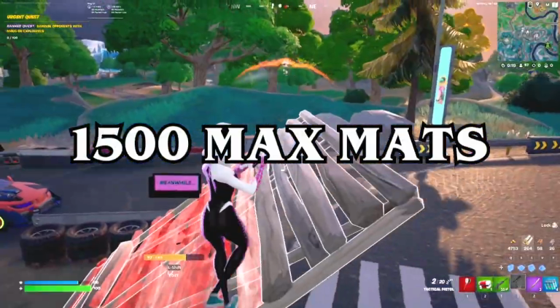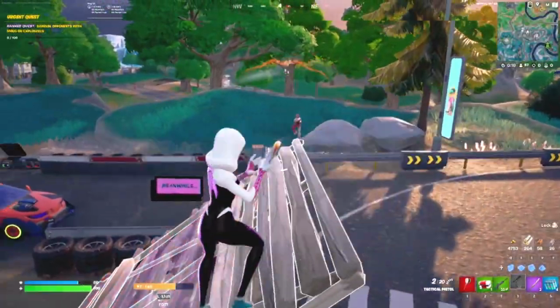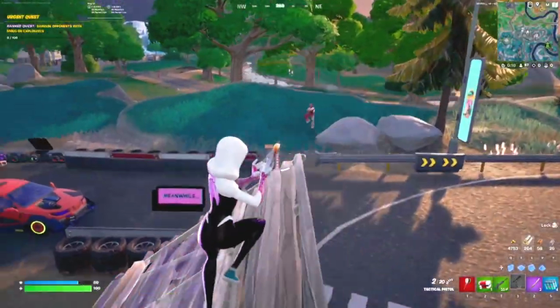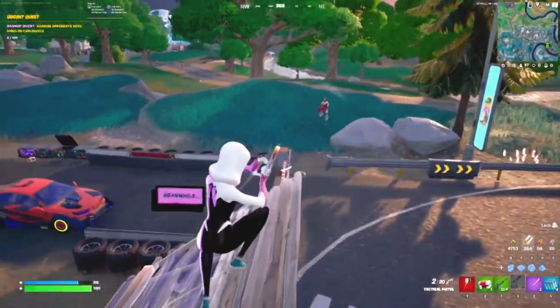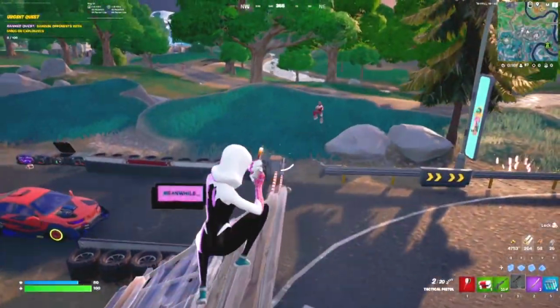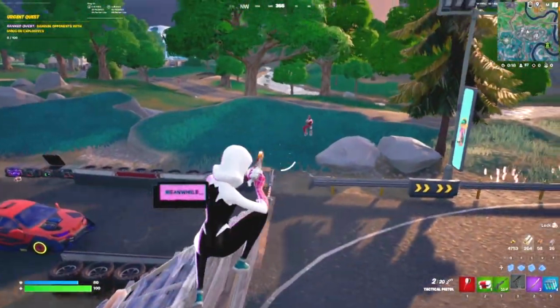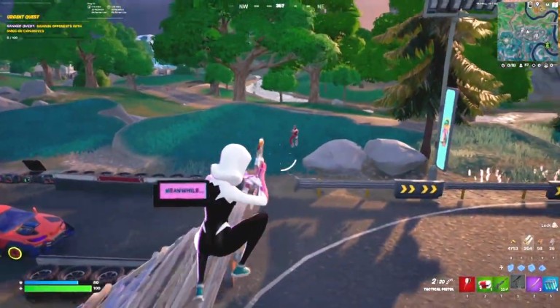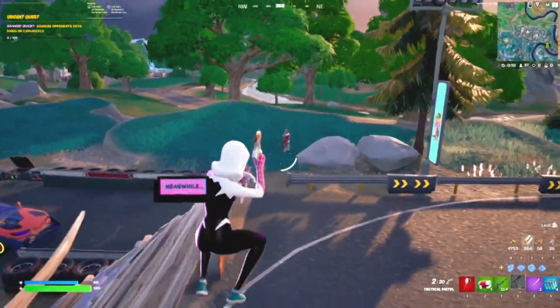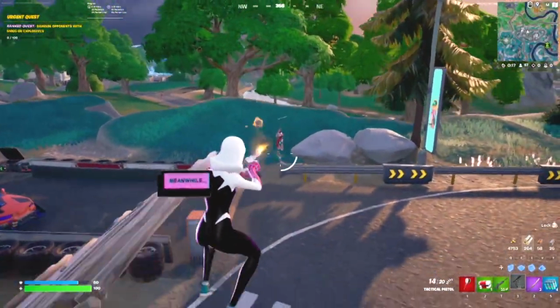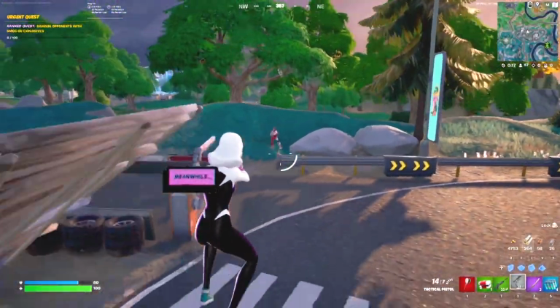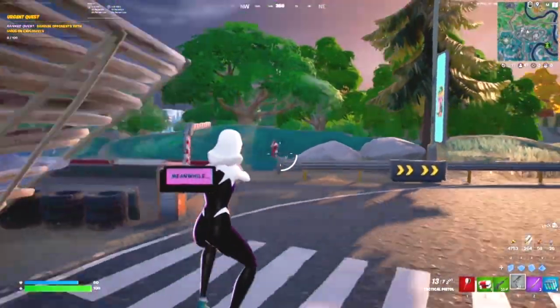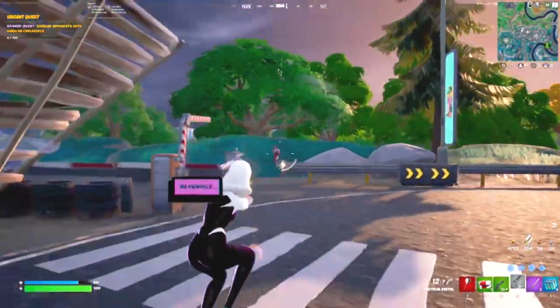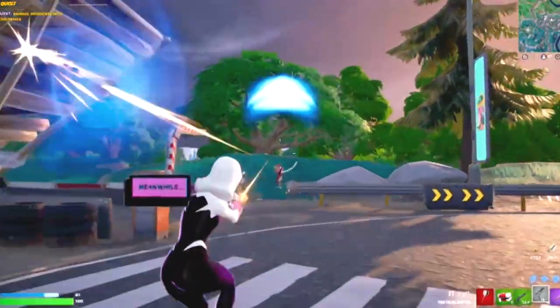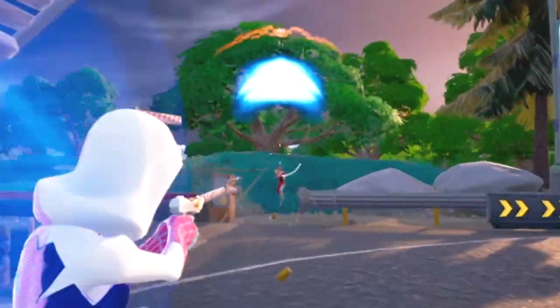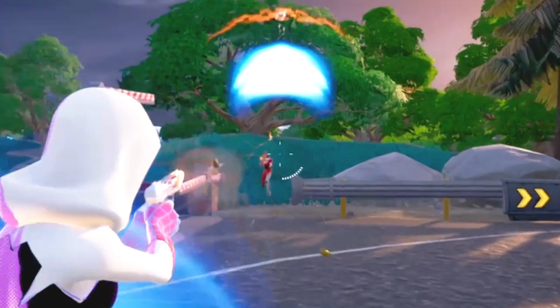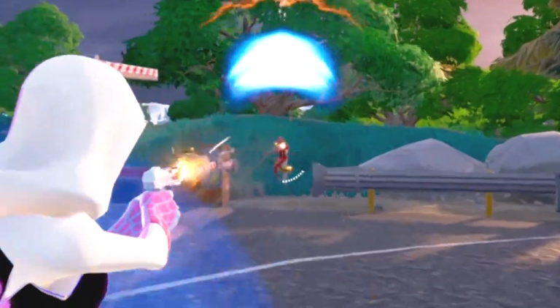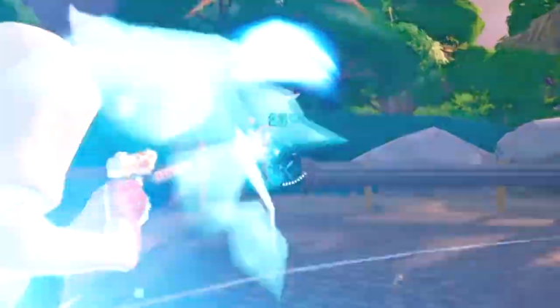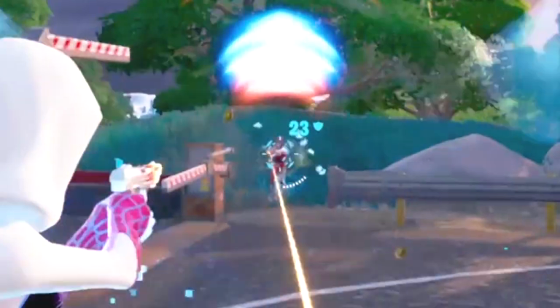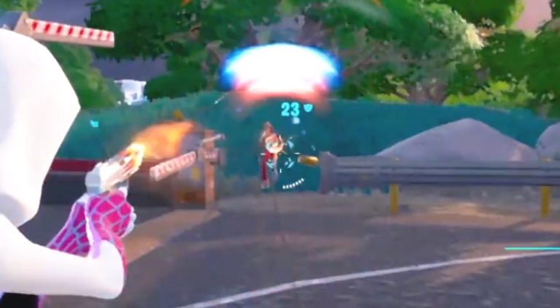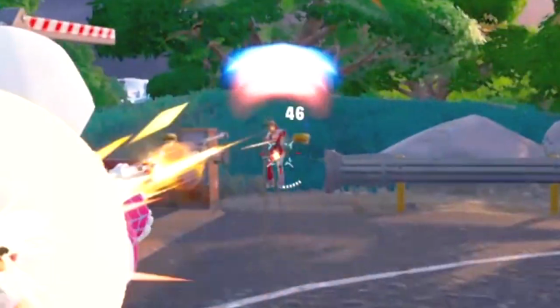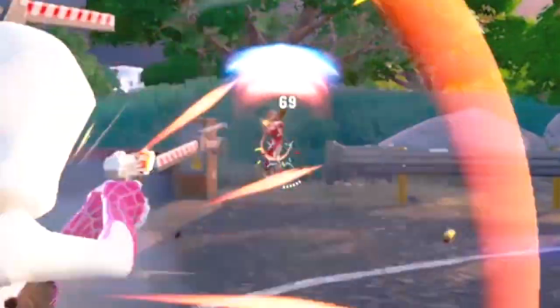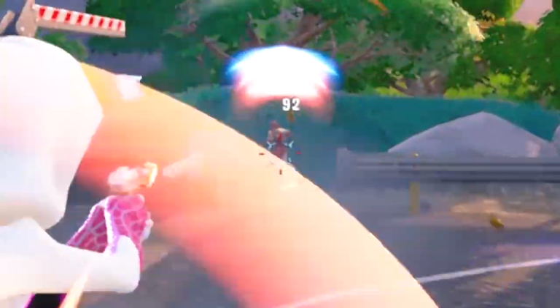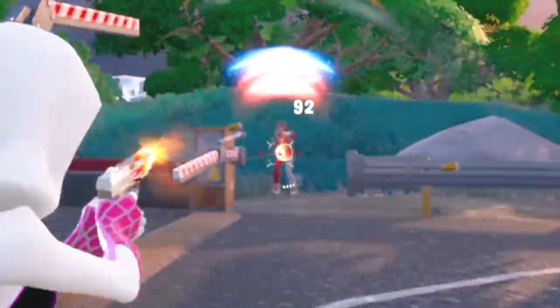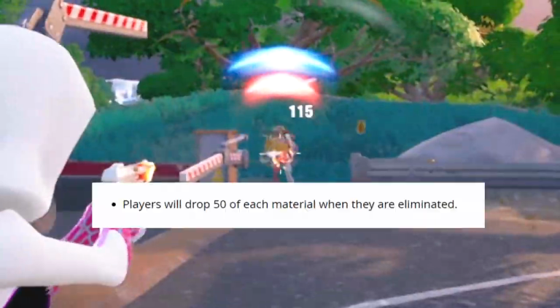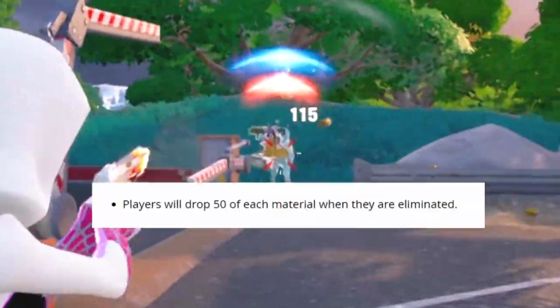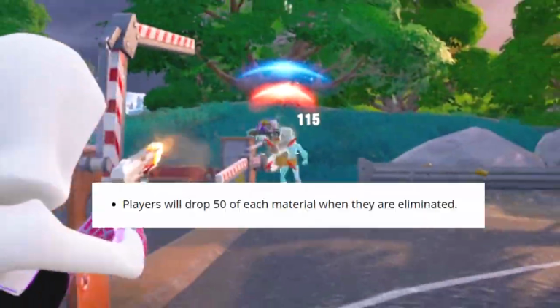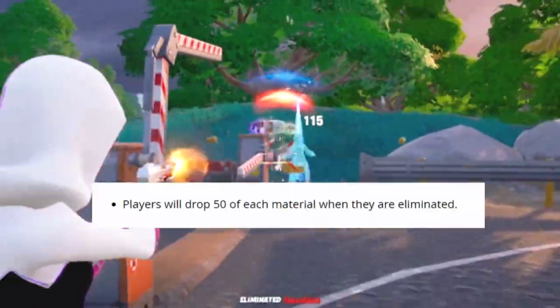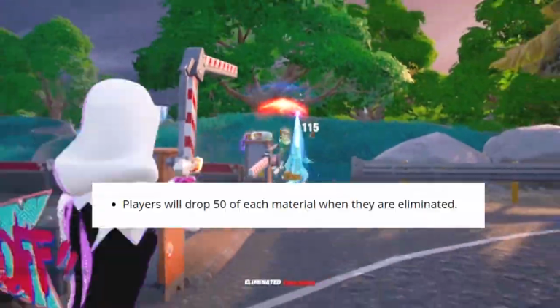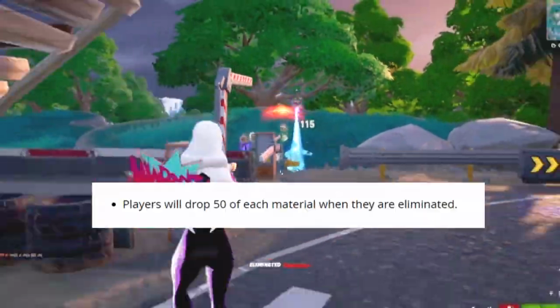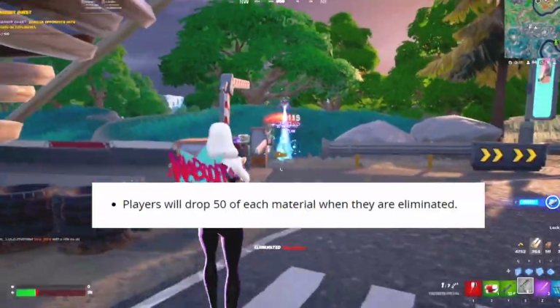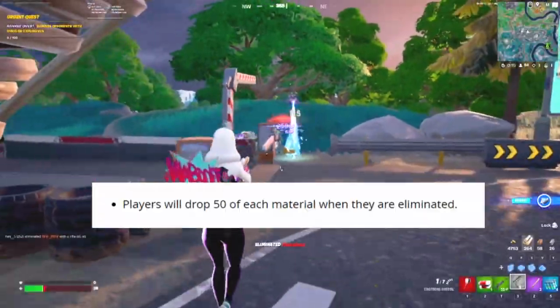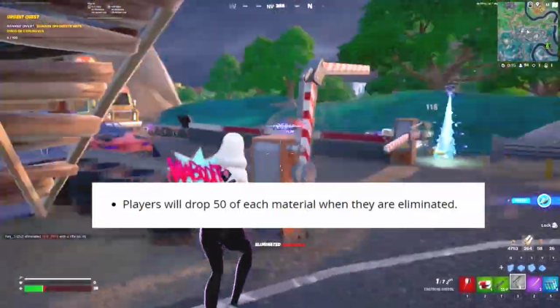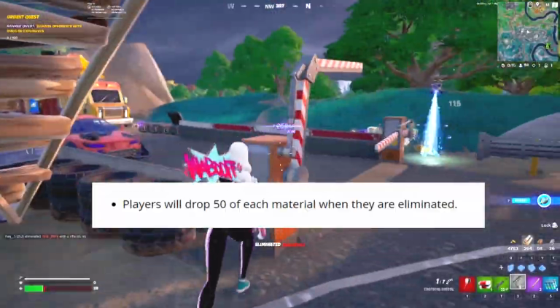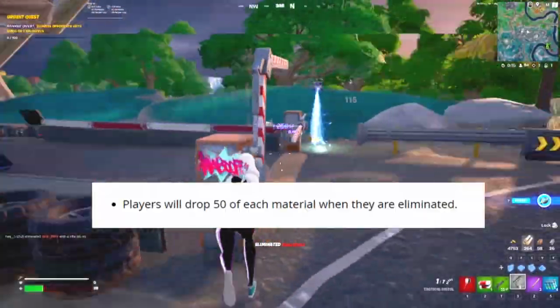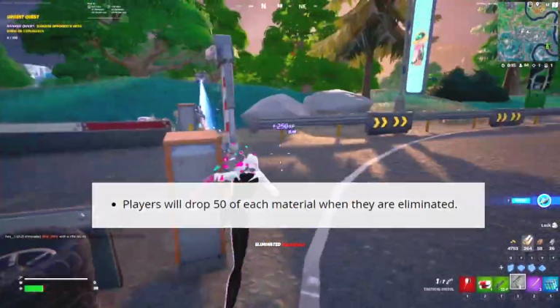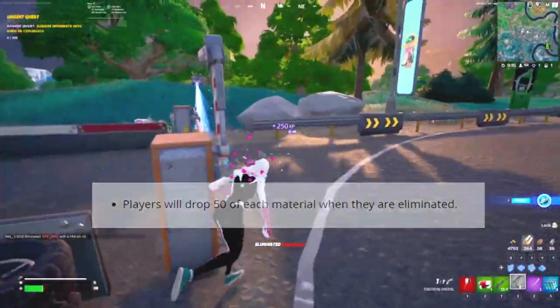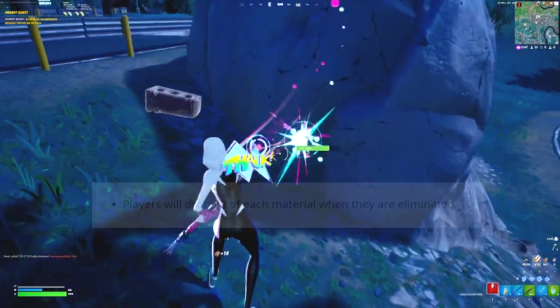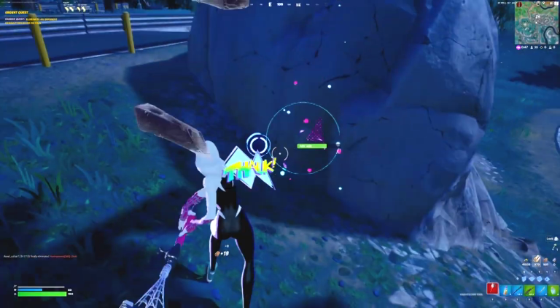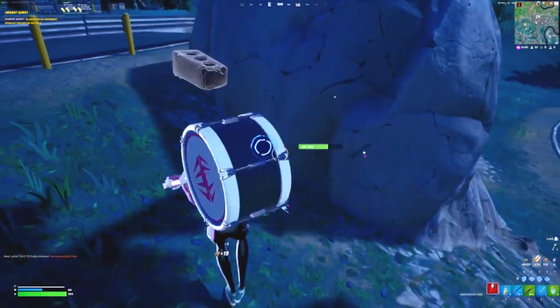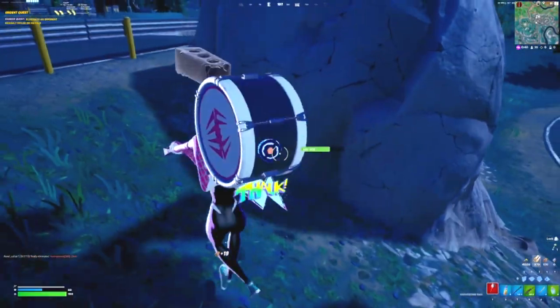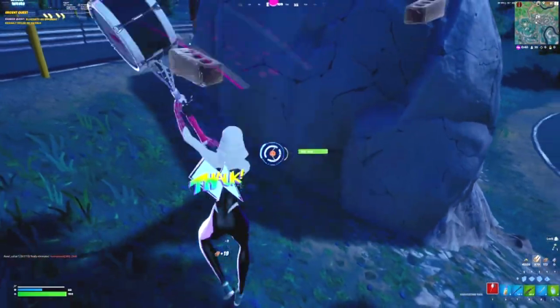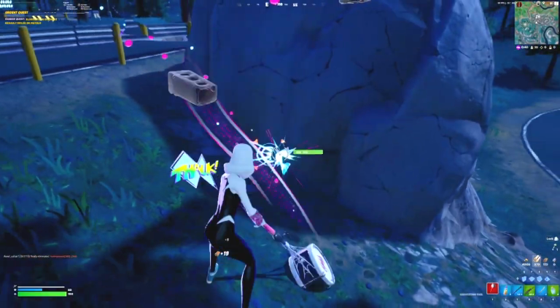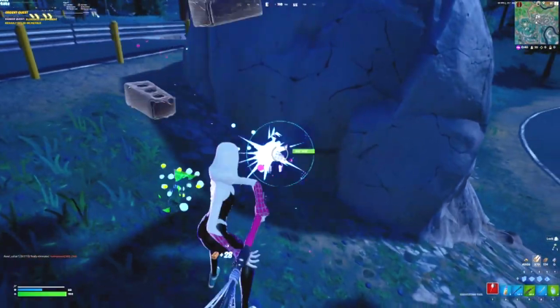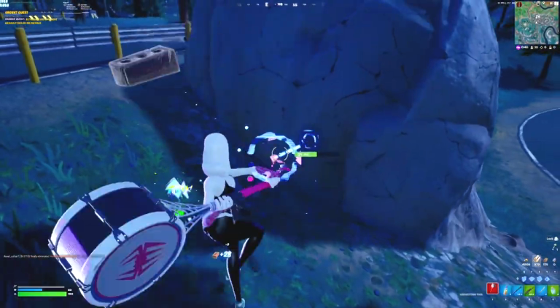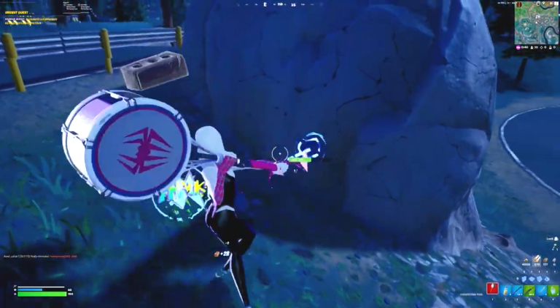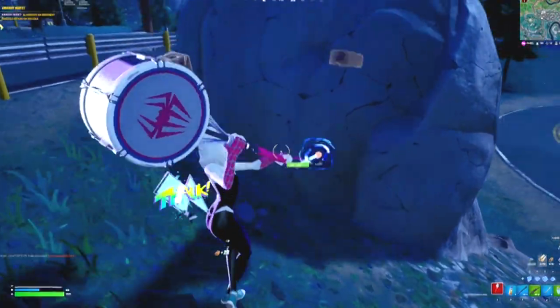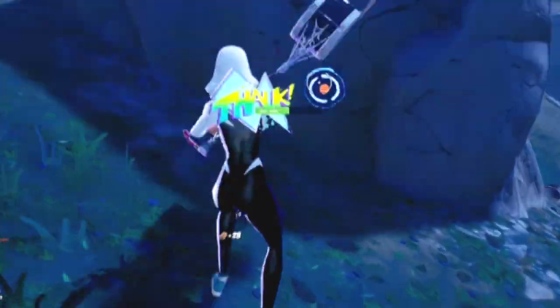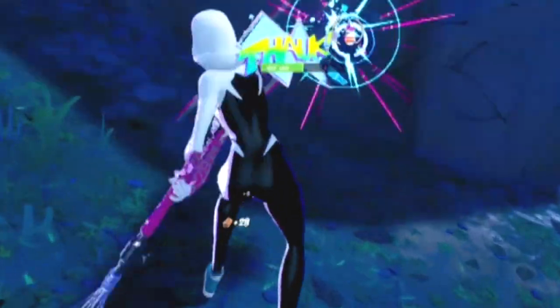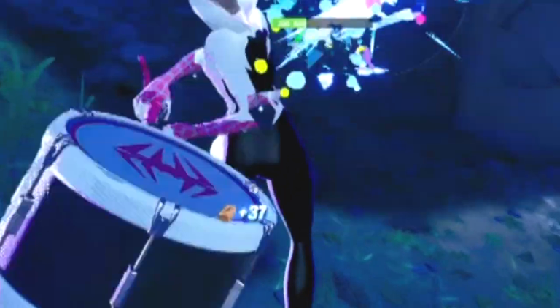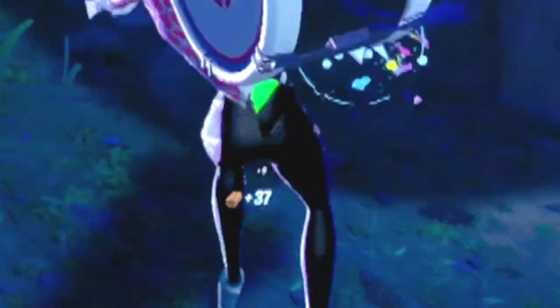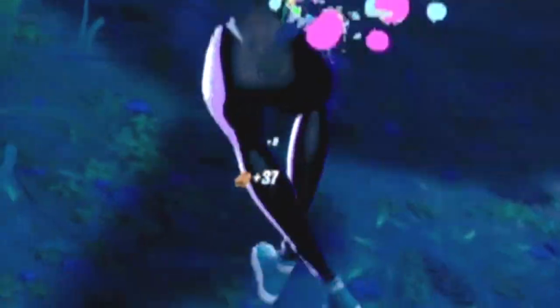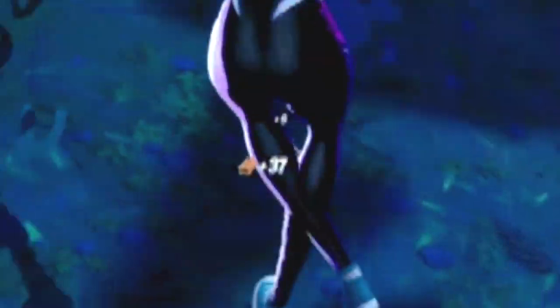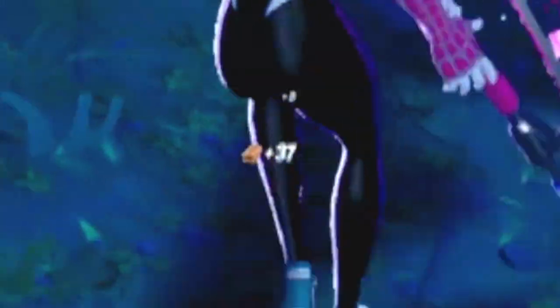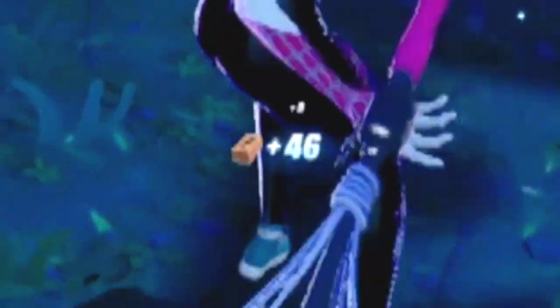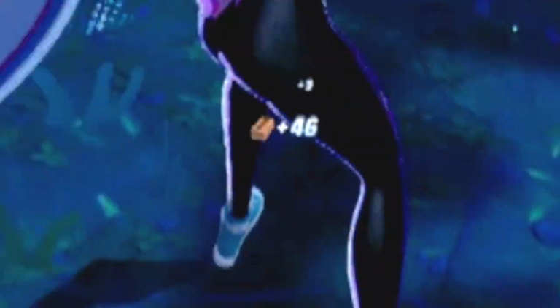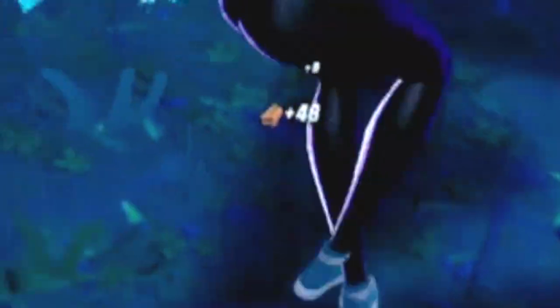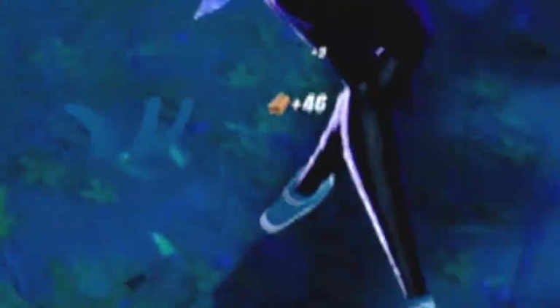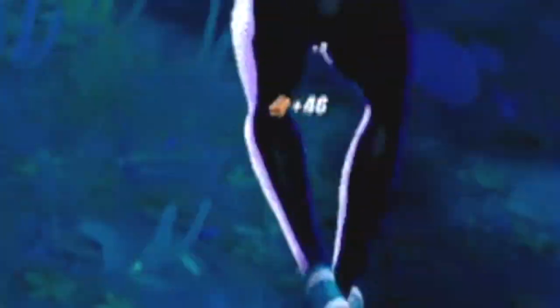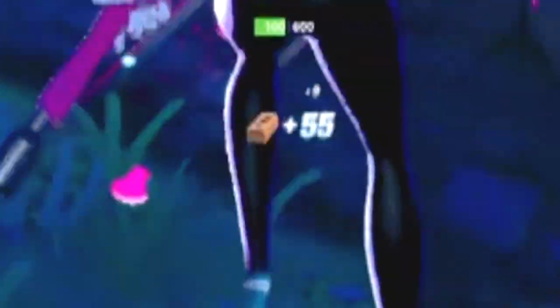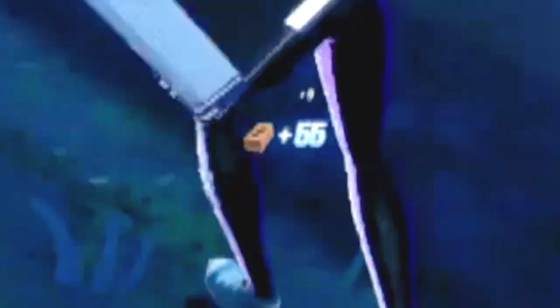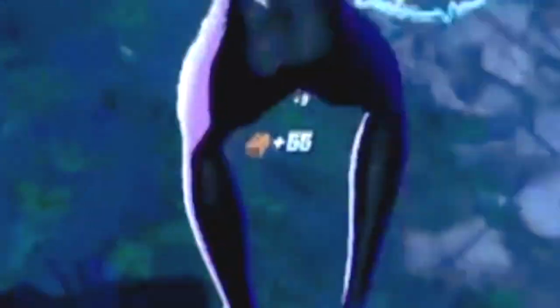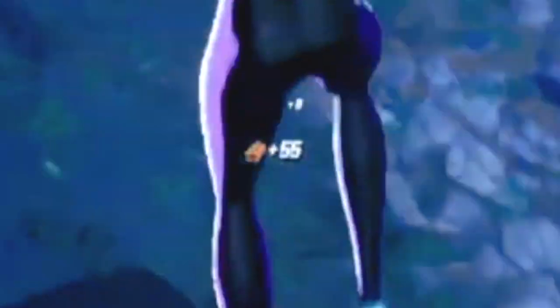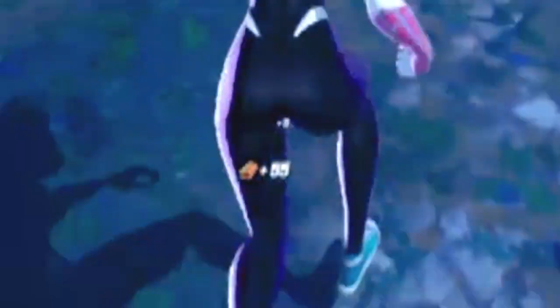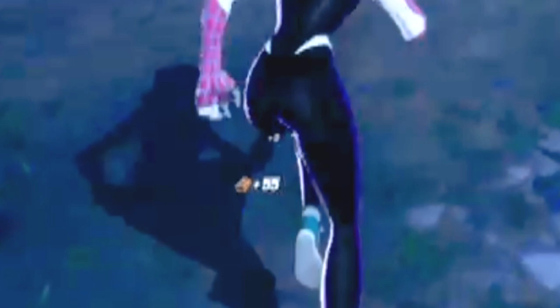Additionally, players you eliminate will only drop 50 of each material. Large rocks now drop more mats, which is a welcome change.